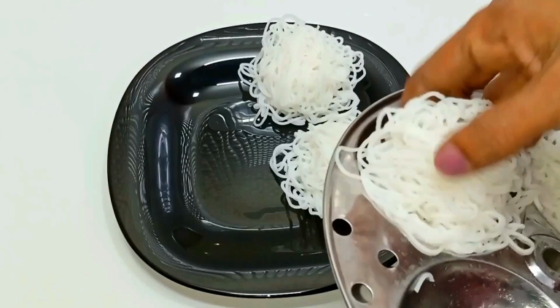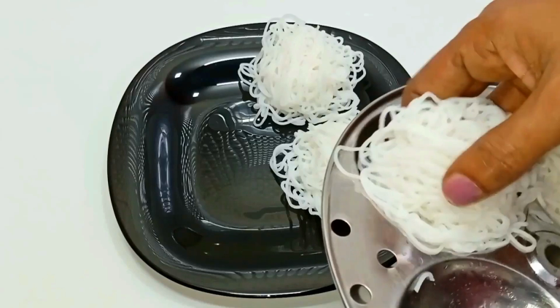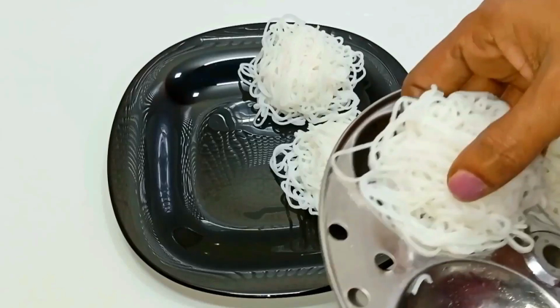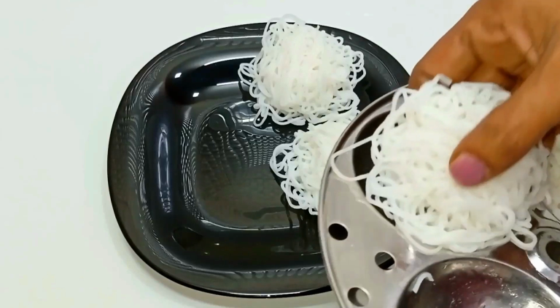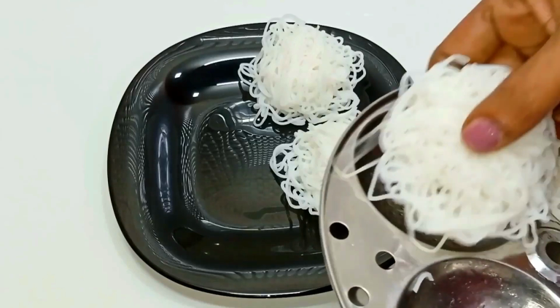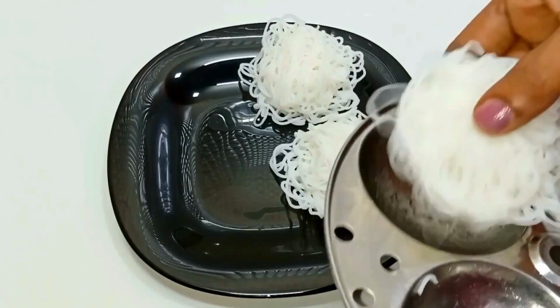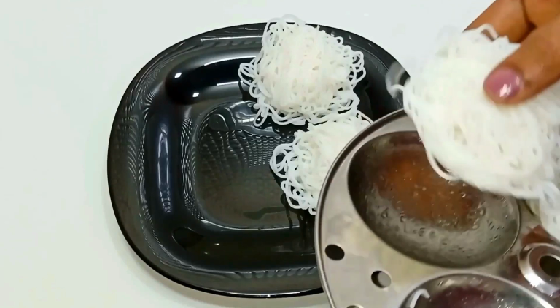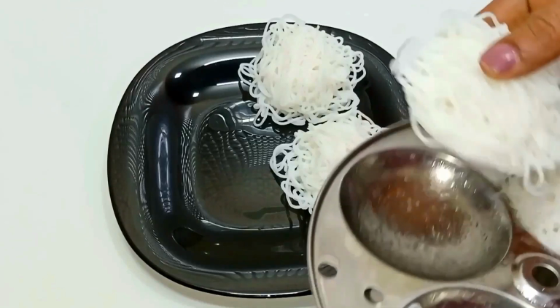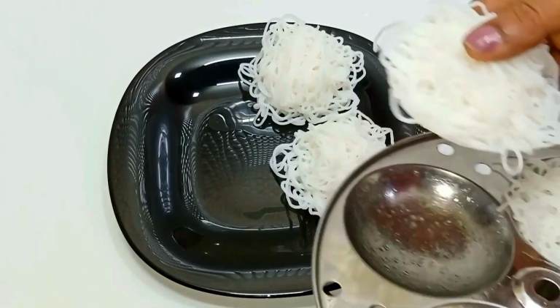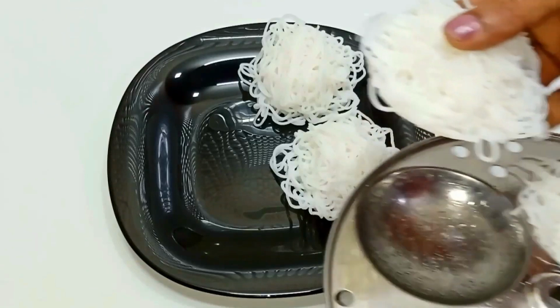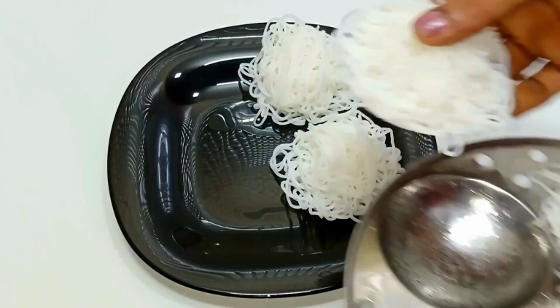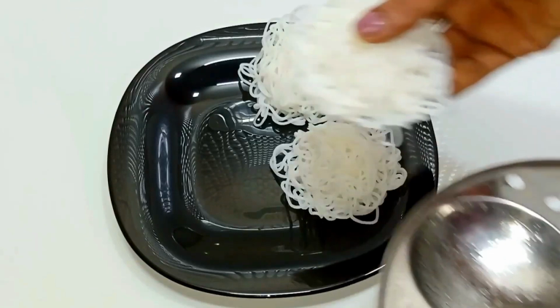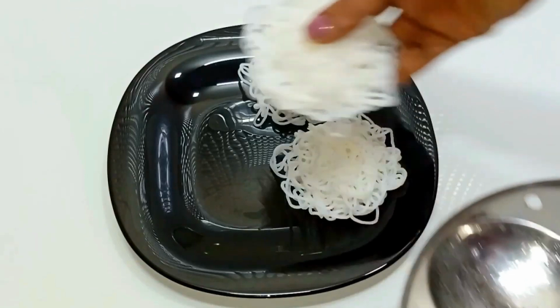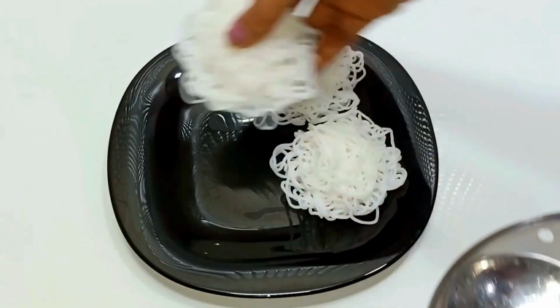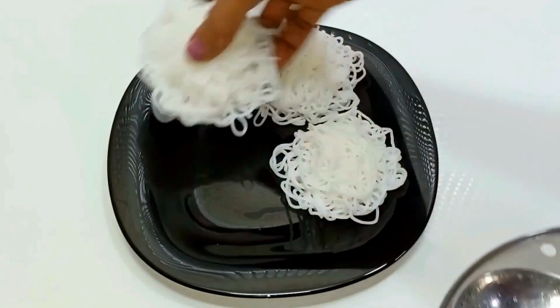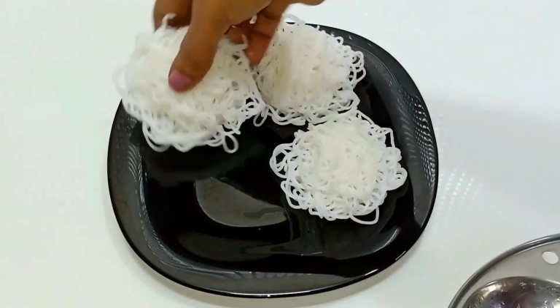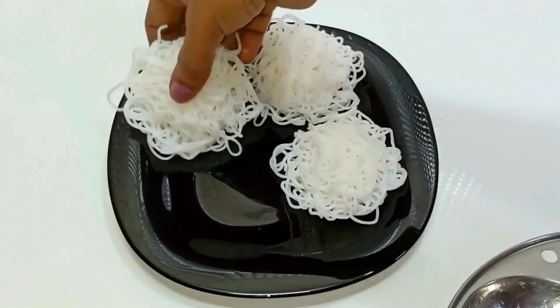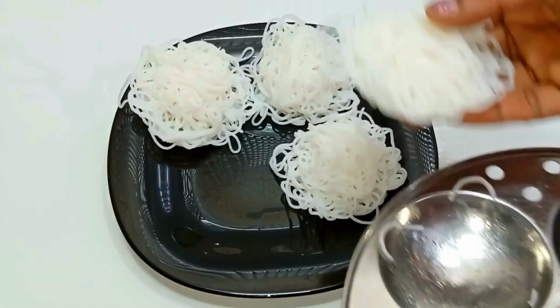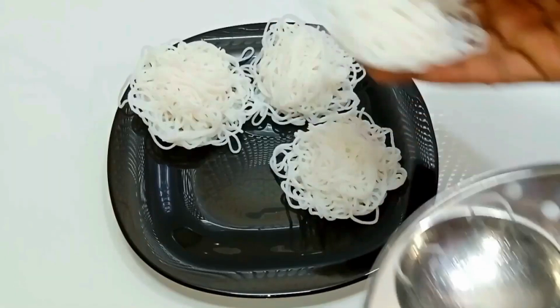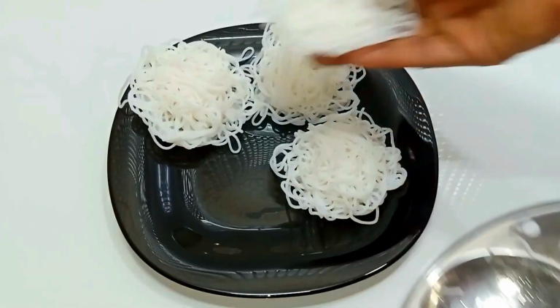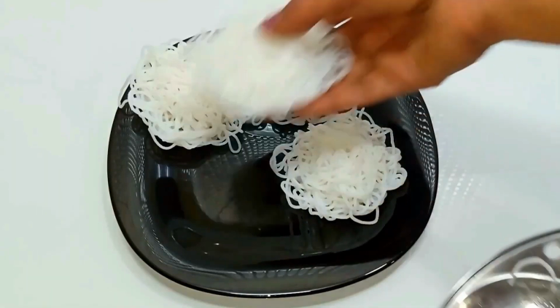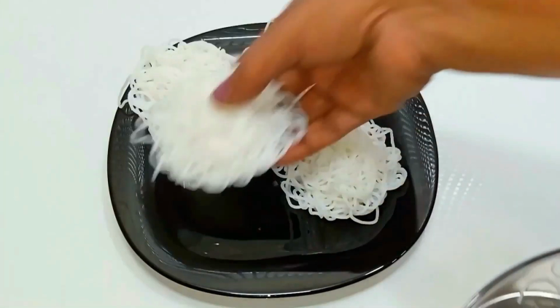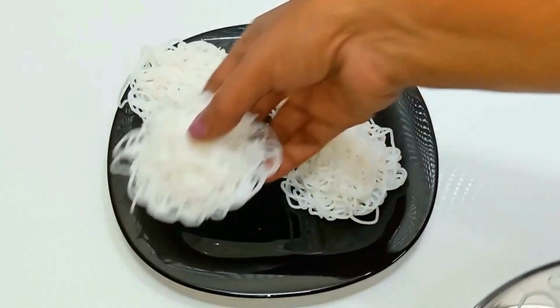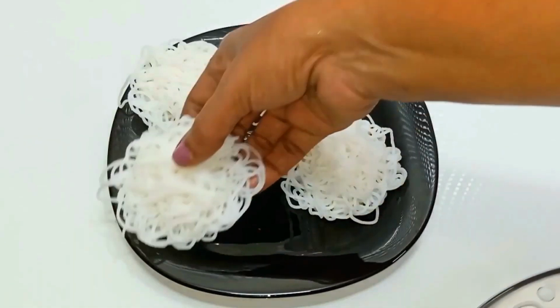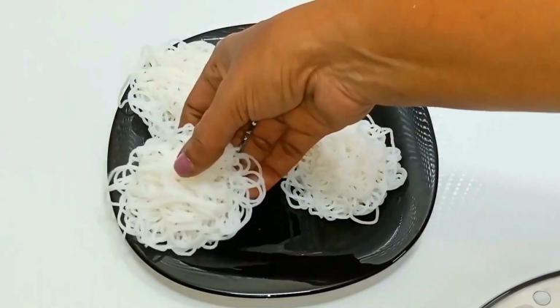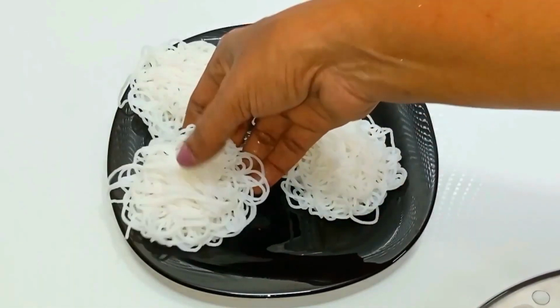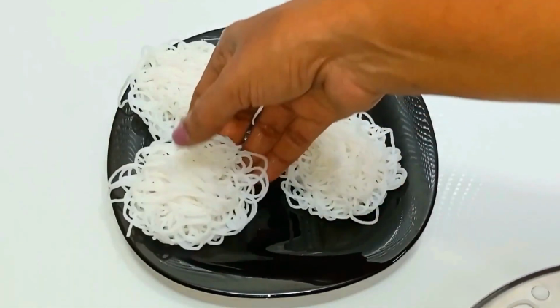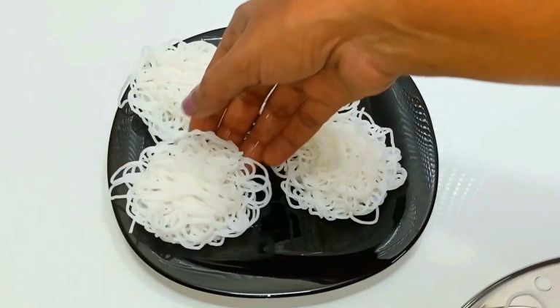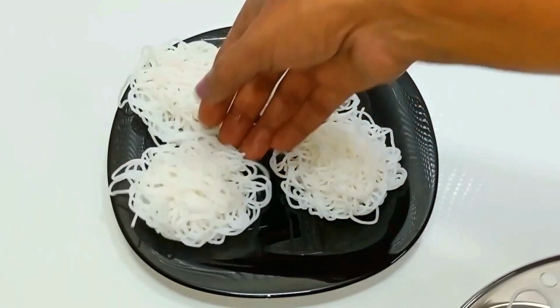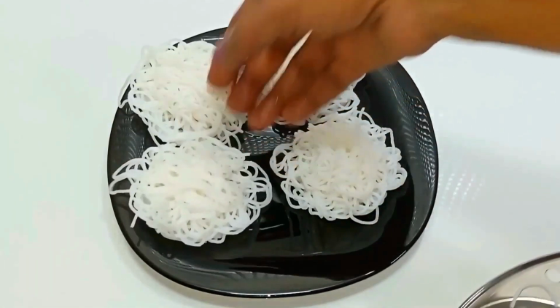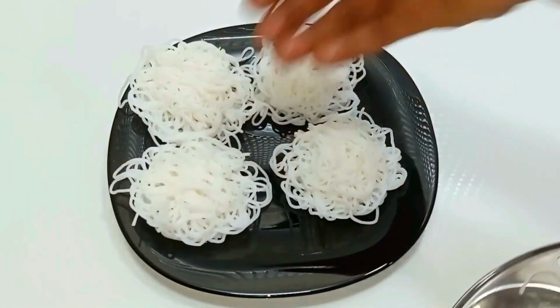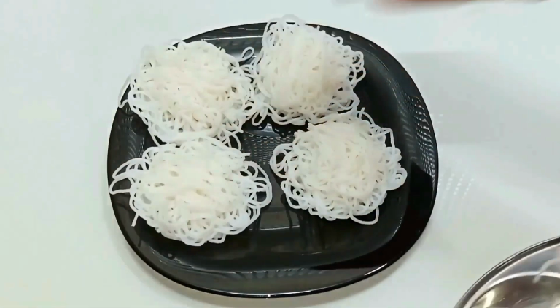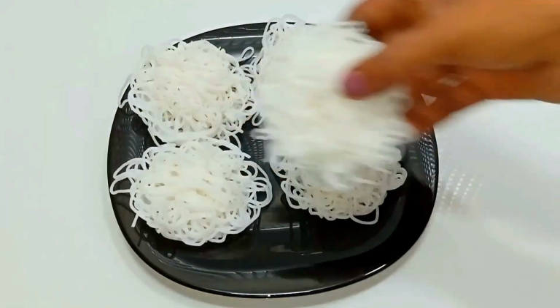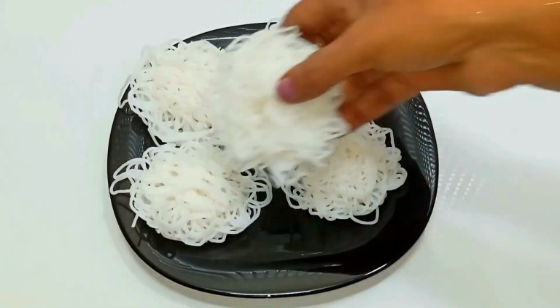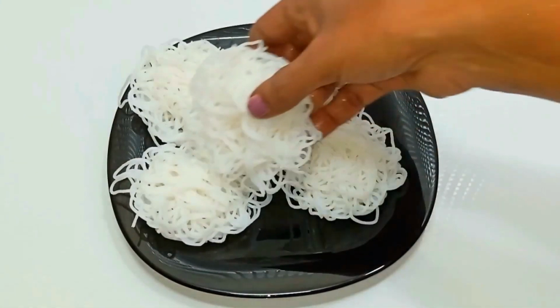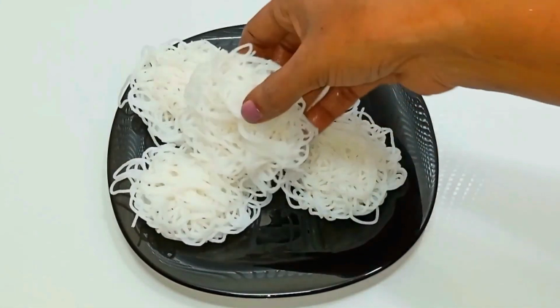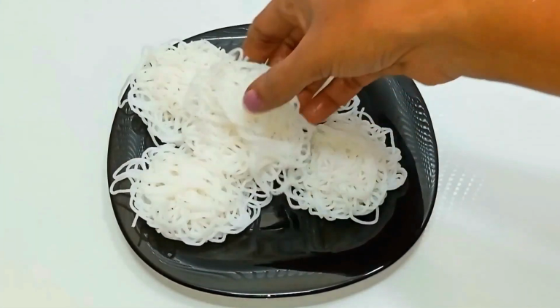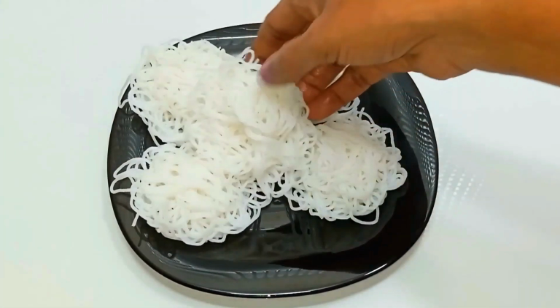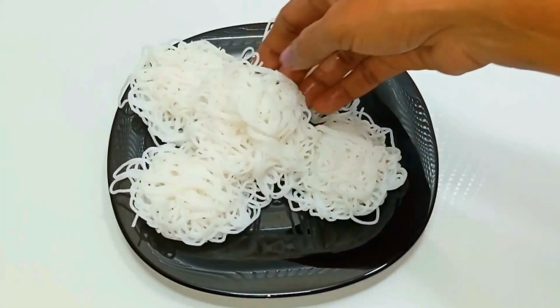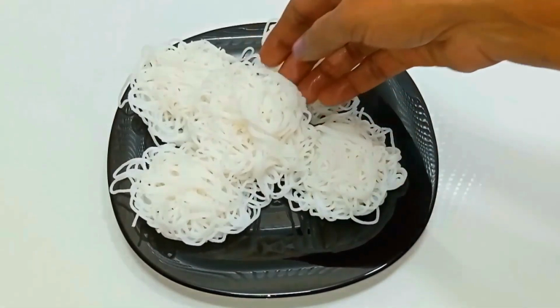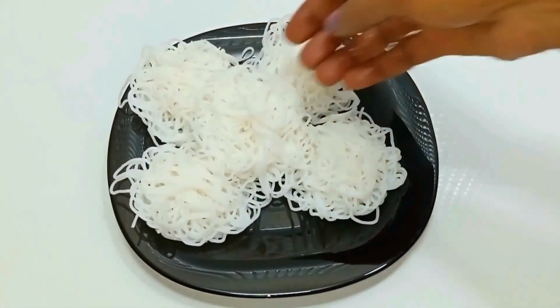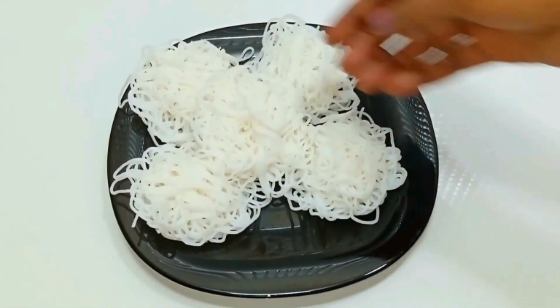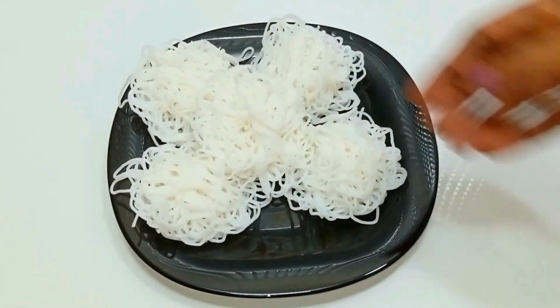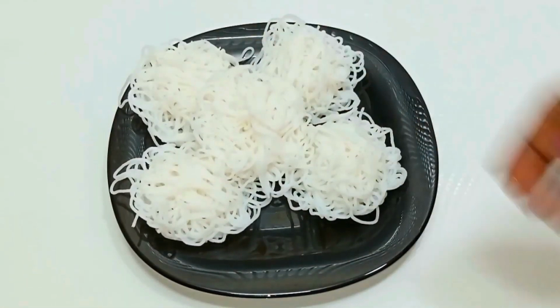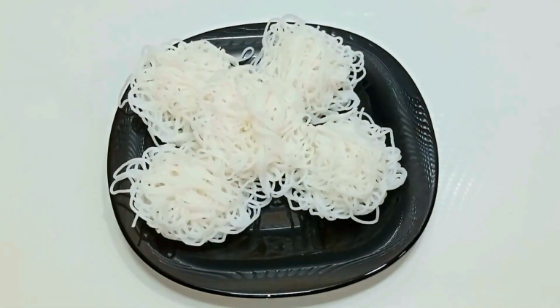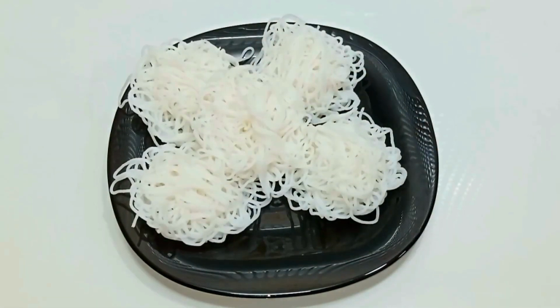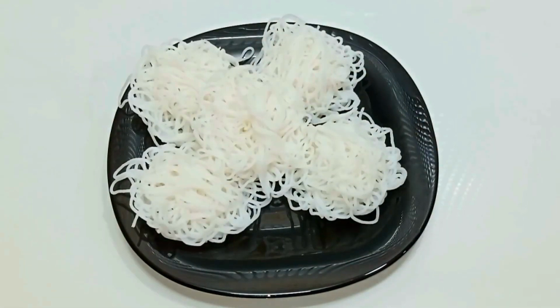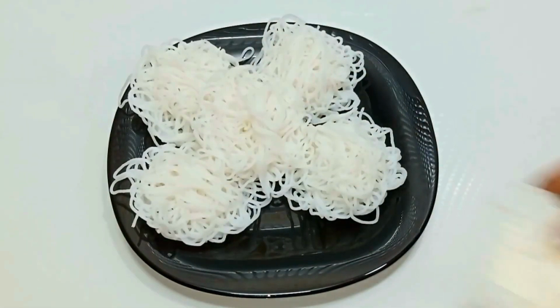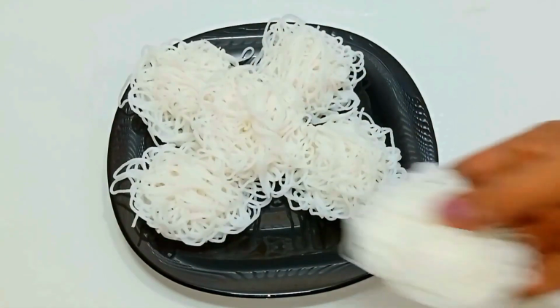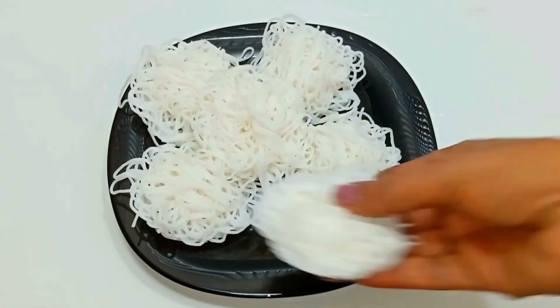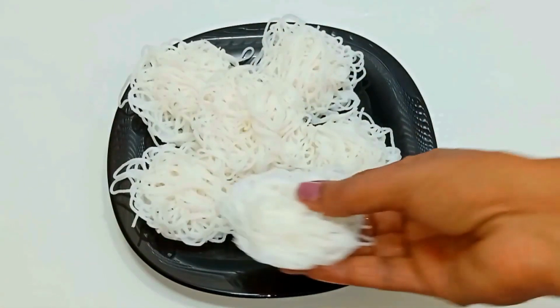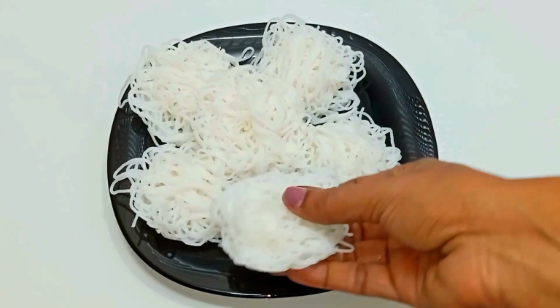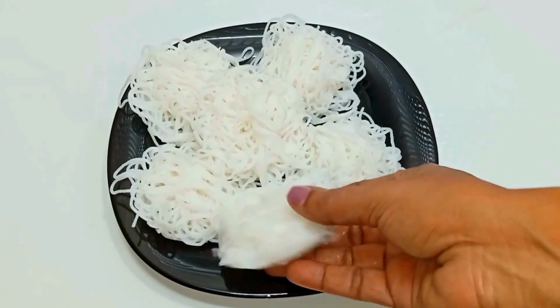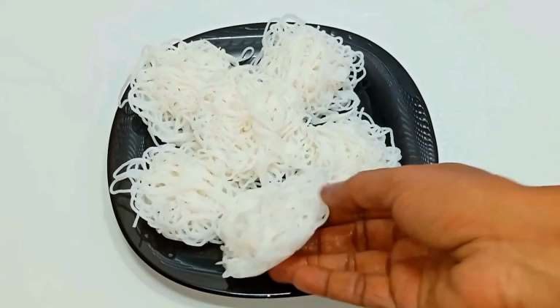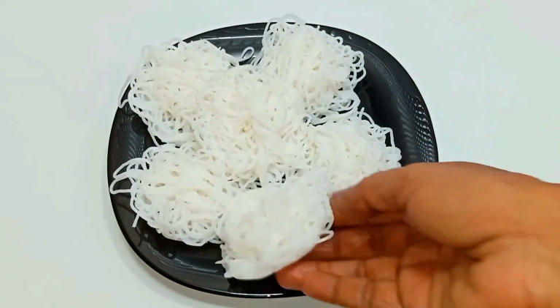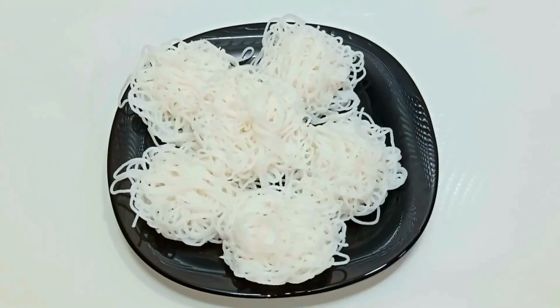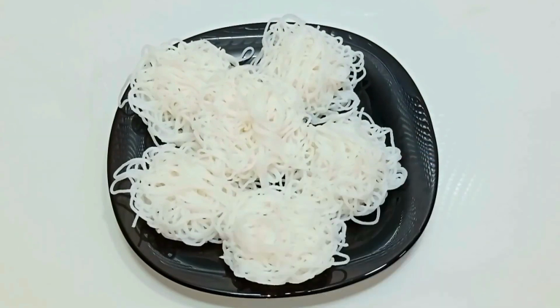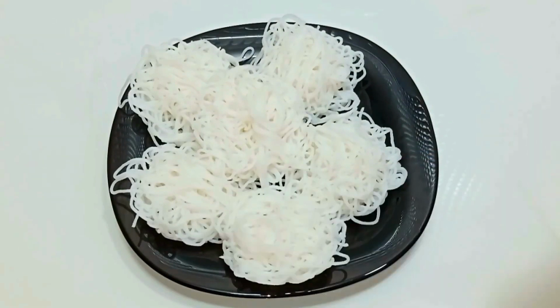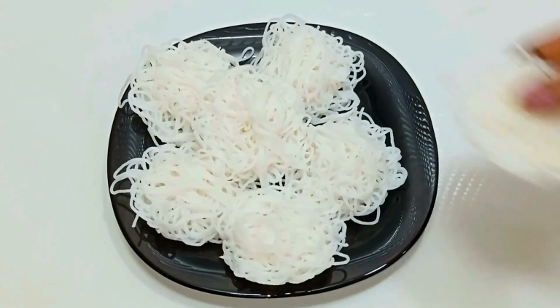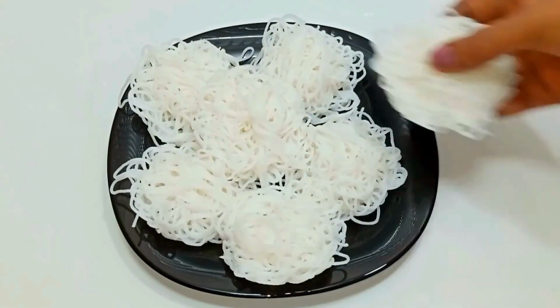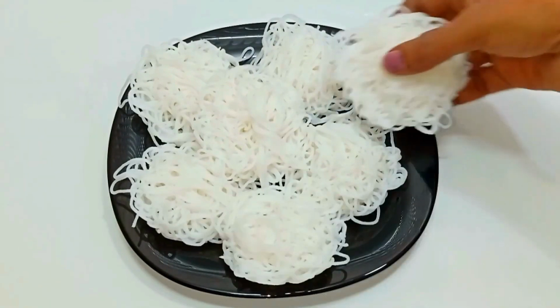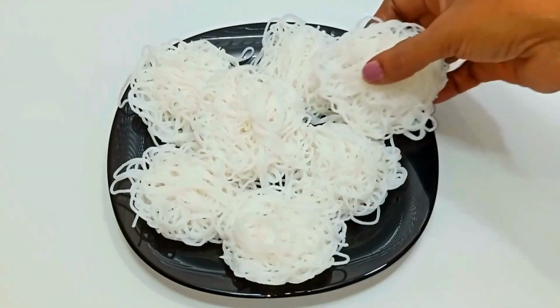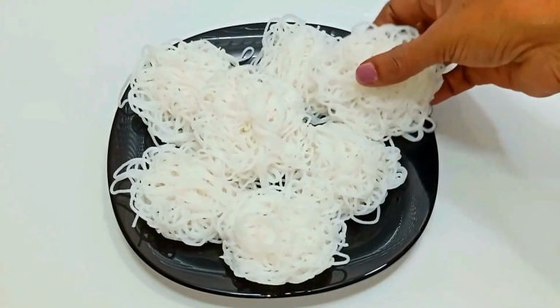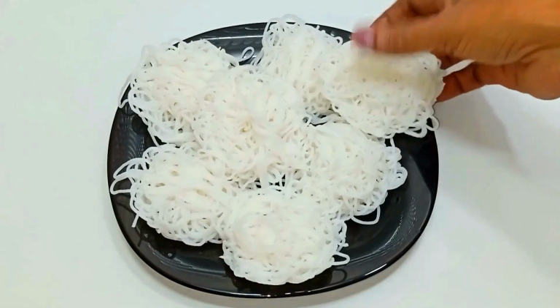Welcome to Jasmine's Cuisine. We are ready to make a soft and tasty dish.